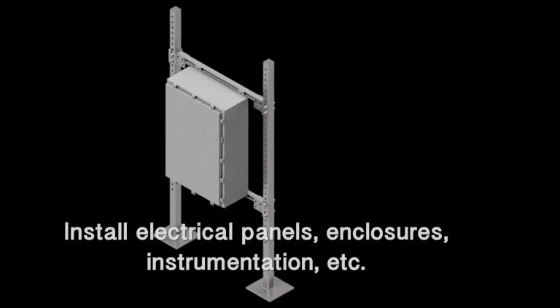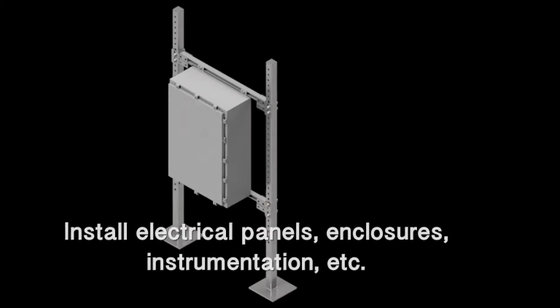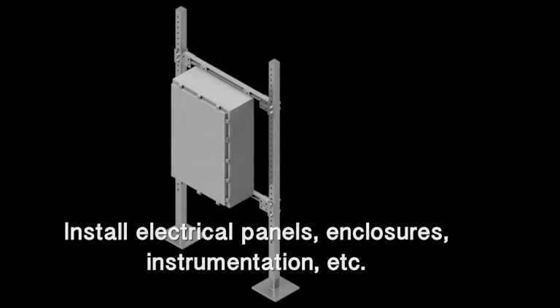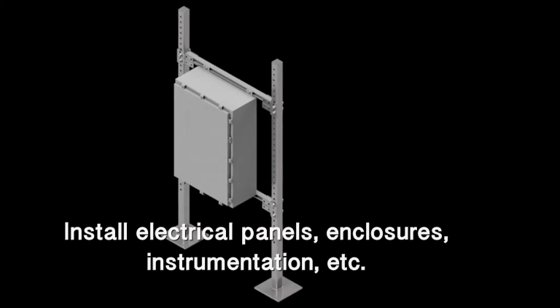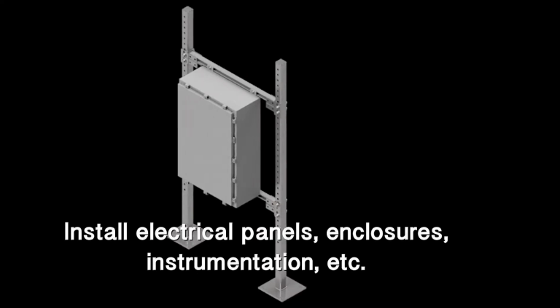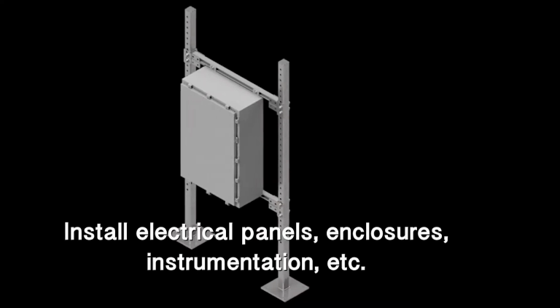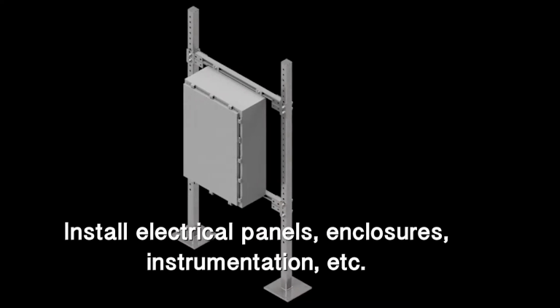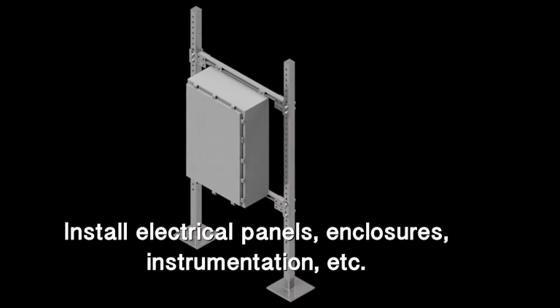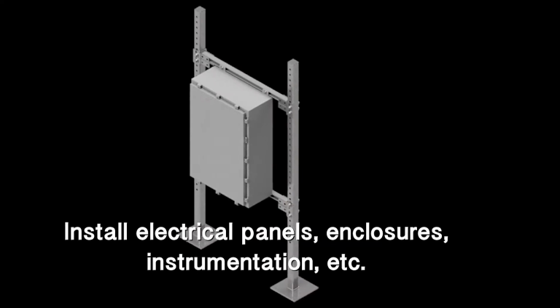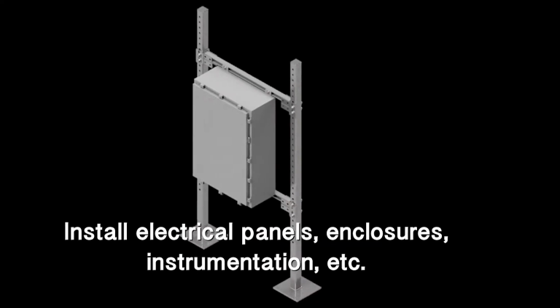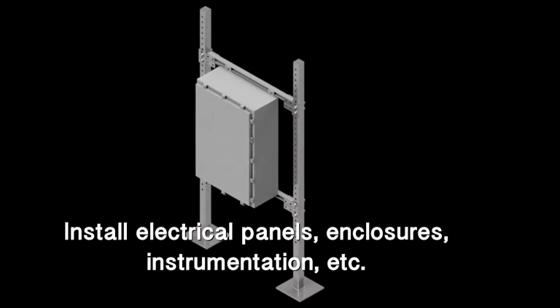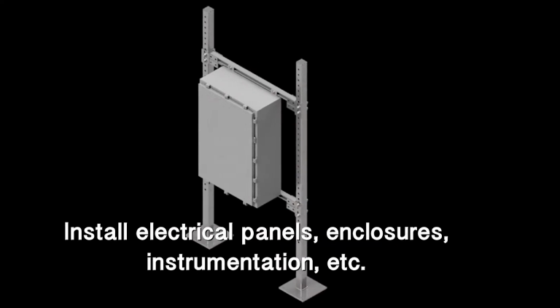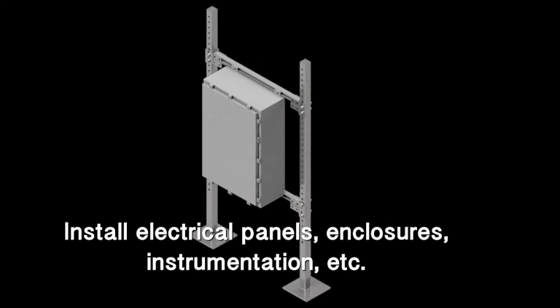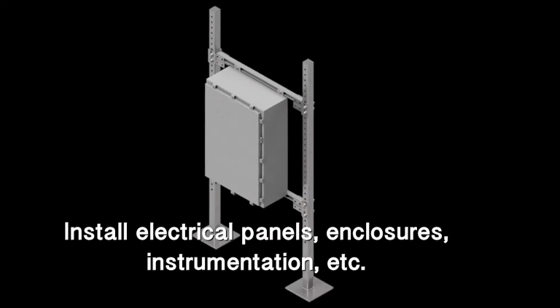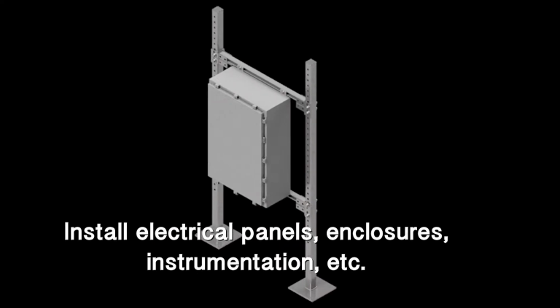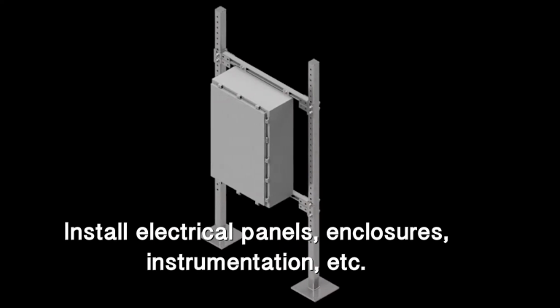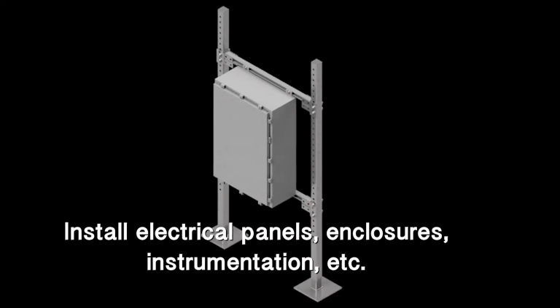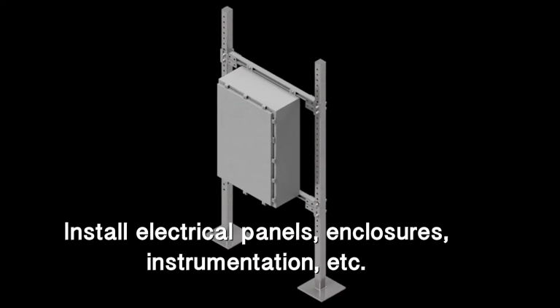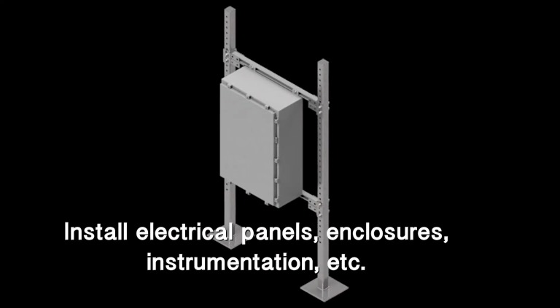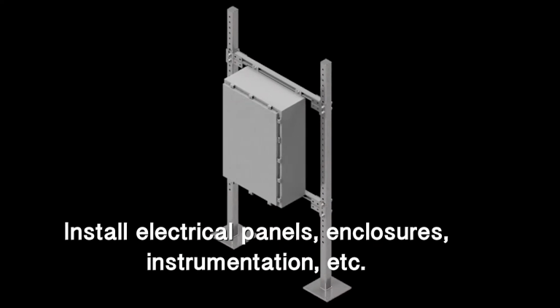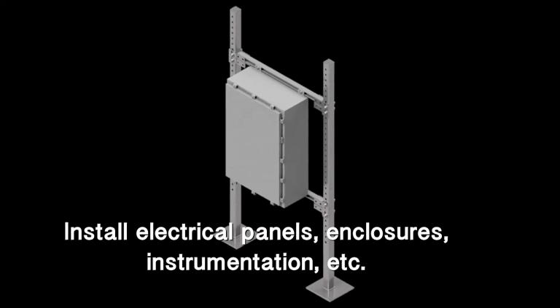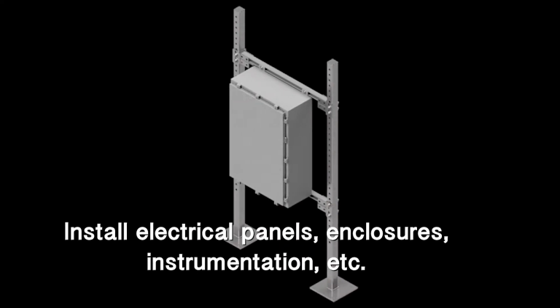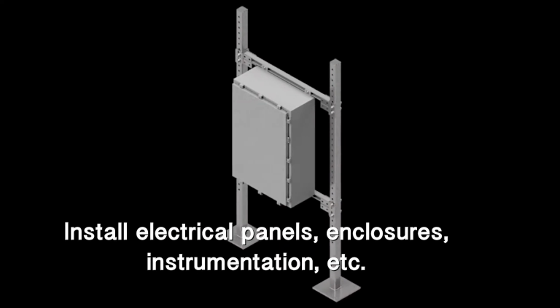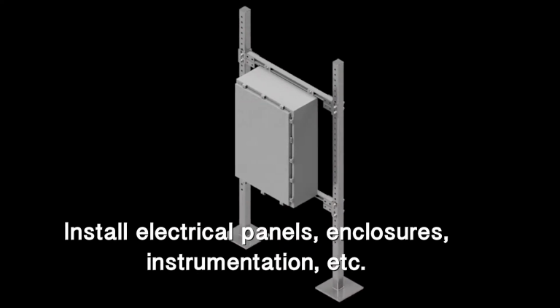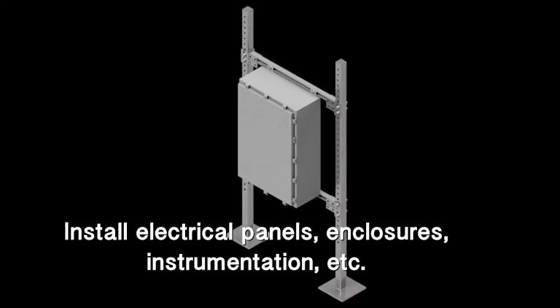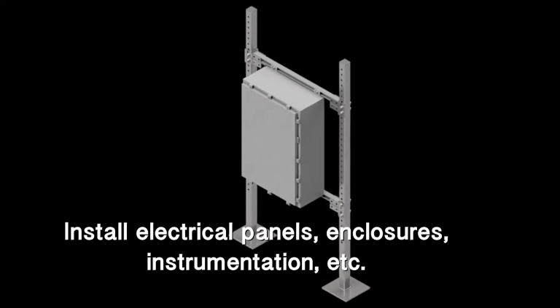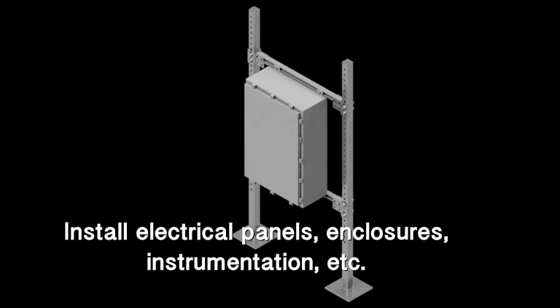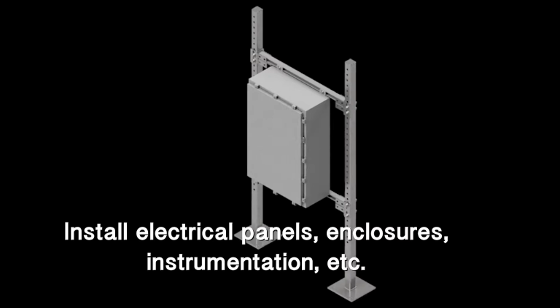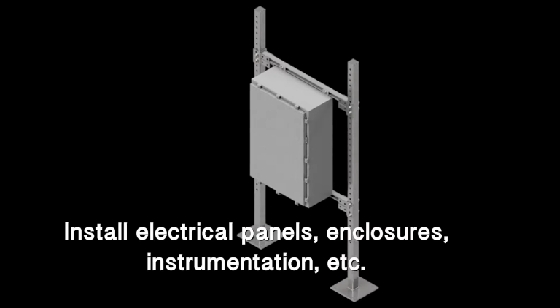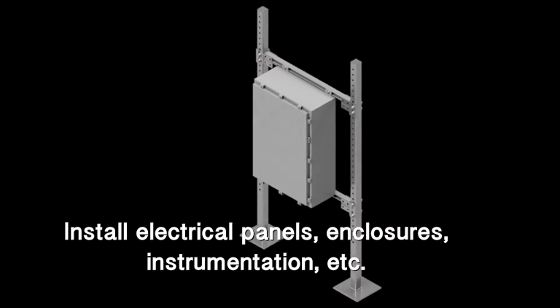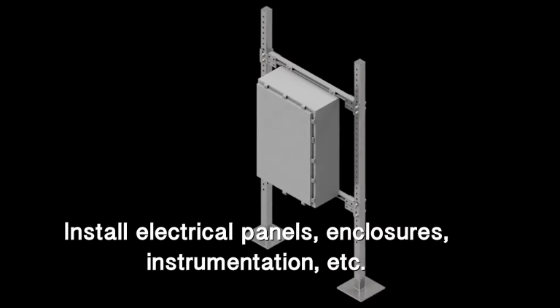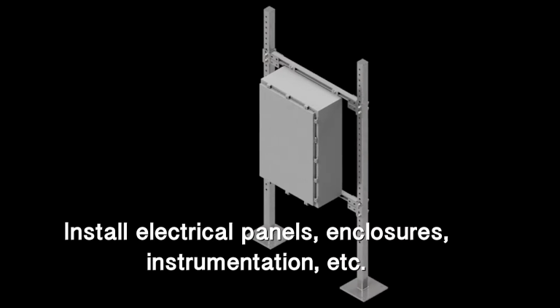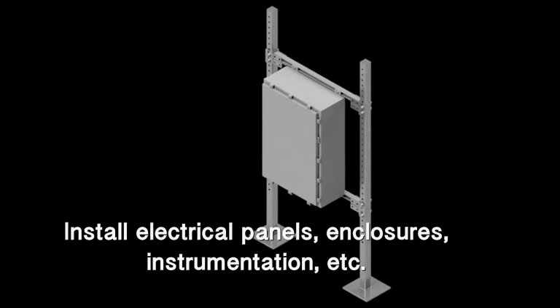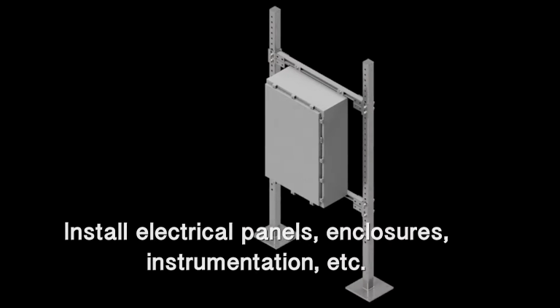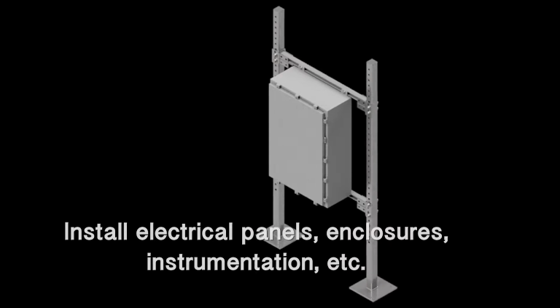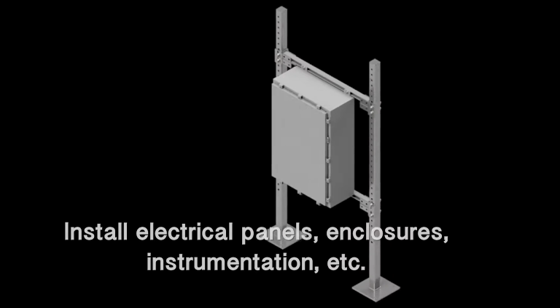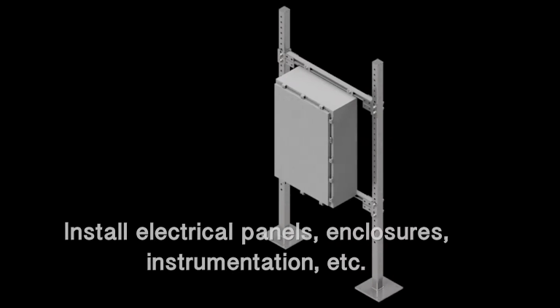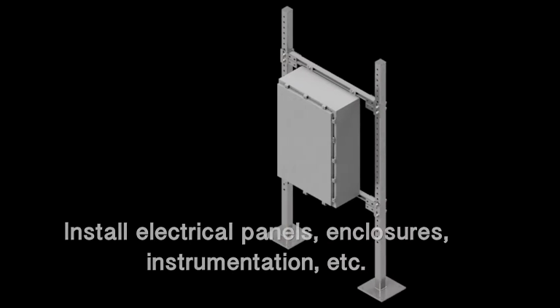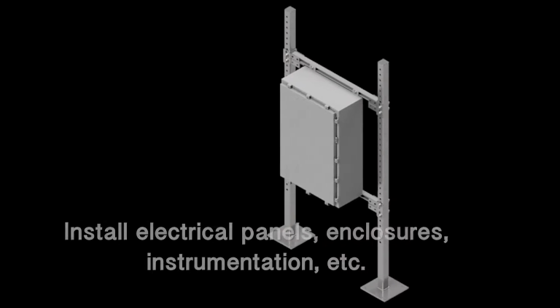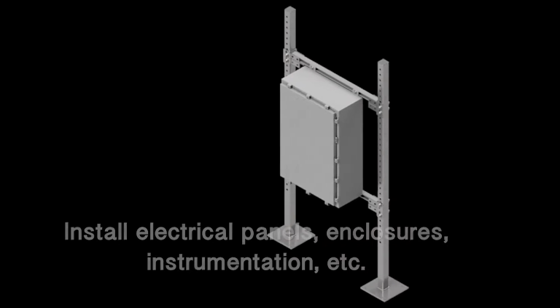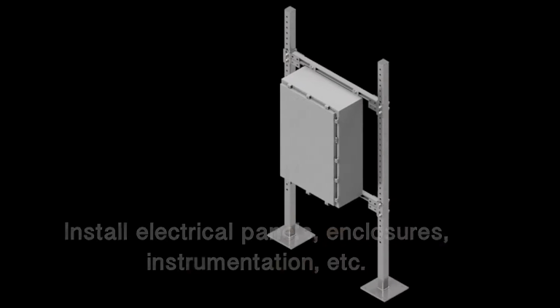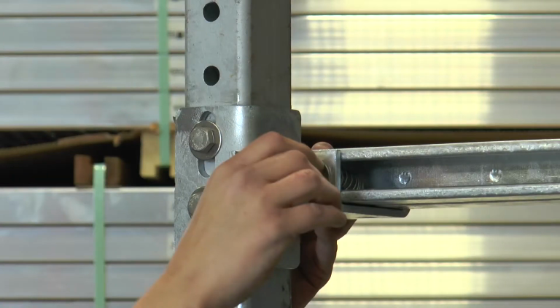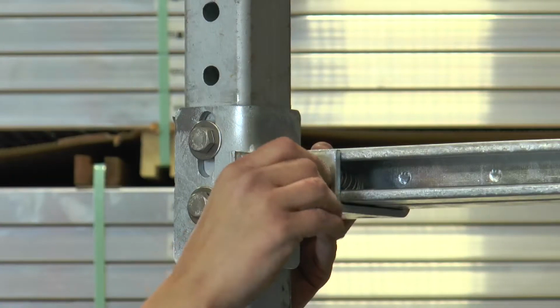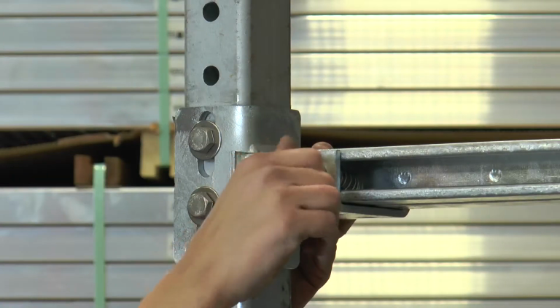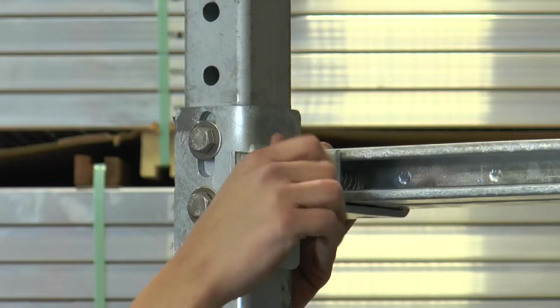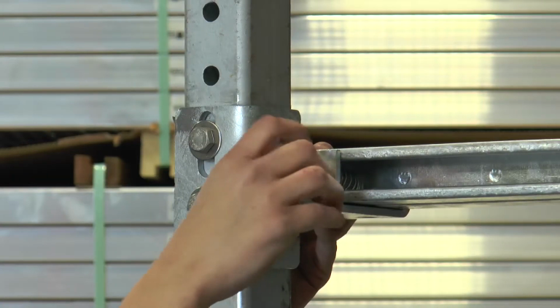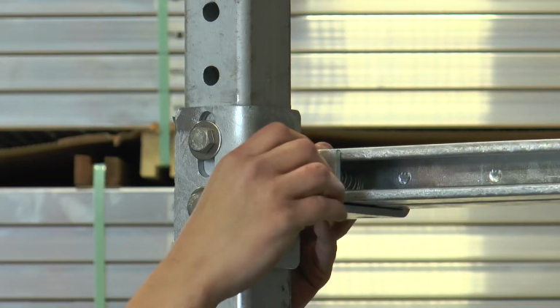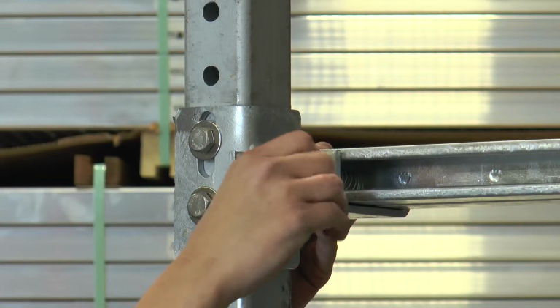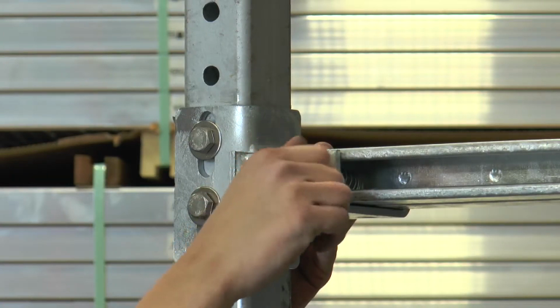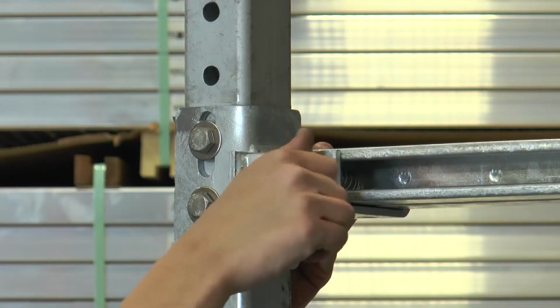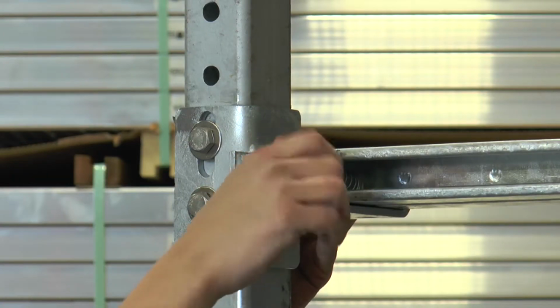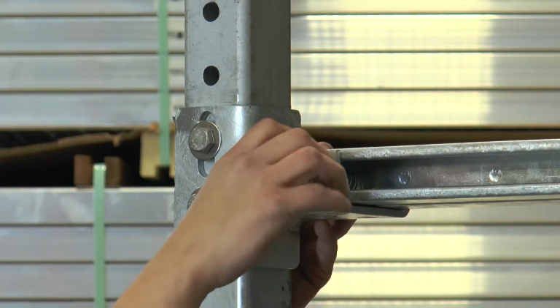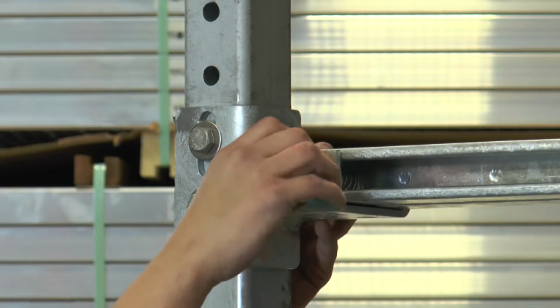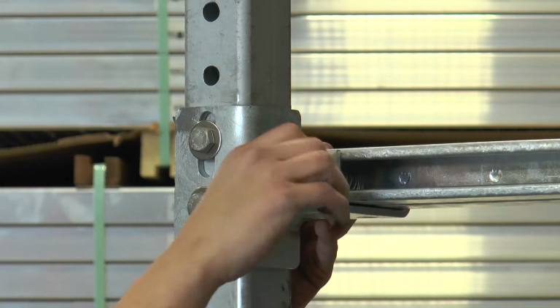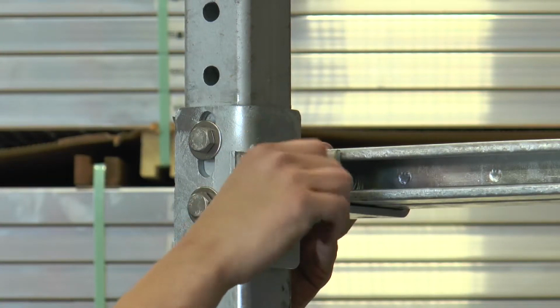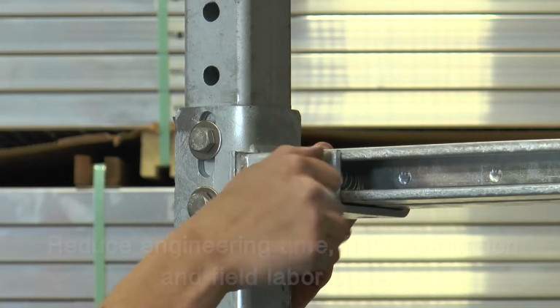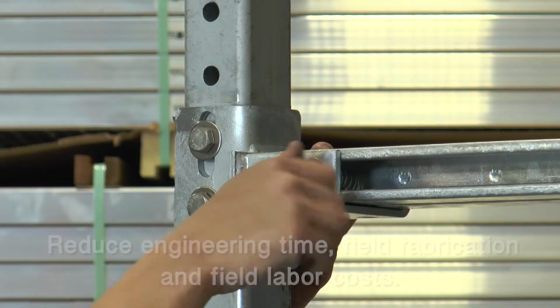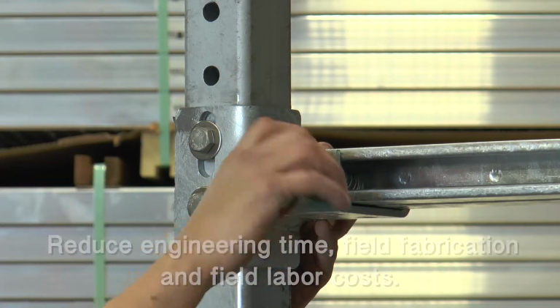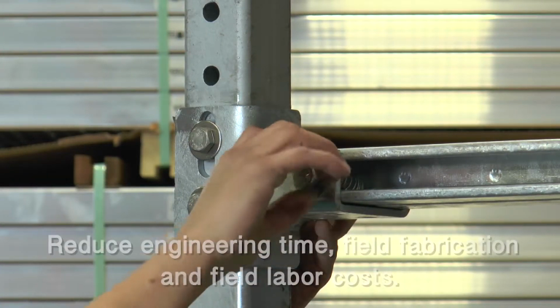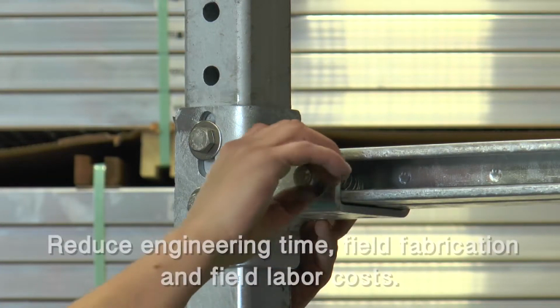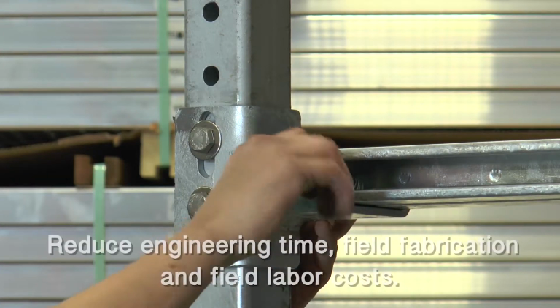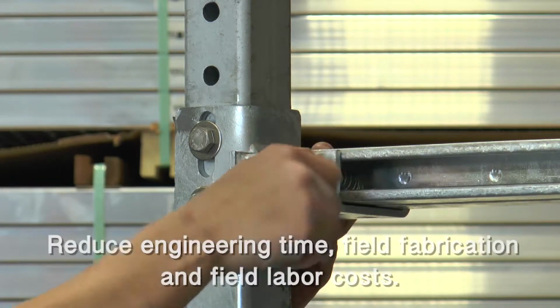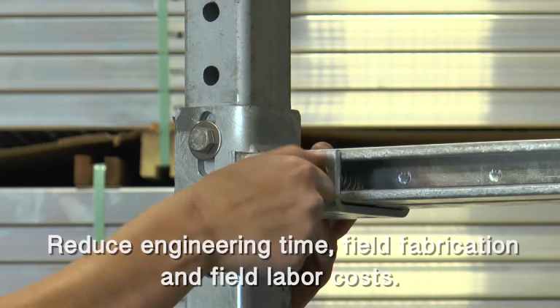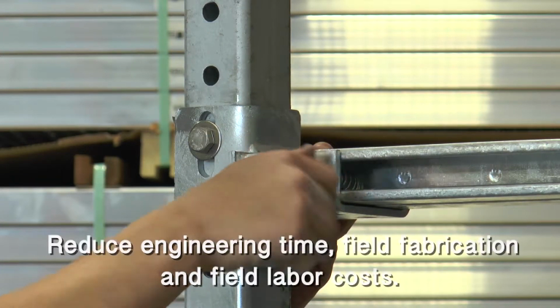Next, you will install your electrical panels. Once you have your panels installed, tighten all the bolts completely on the receivers.